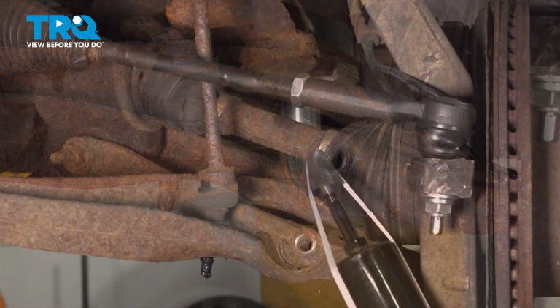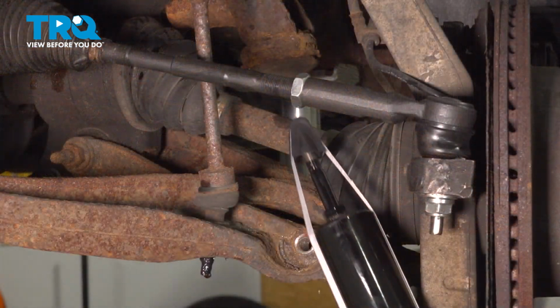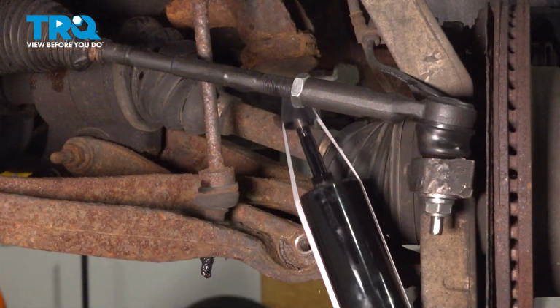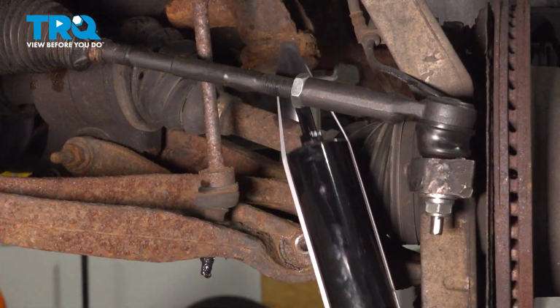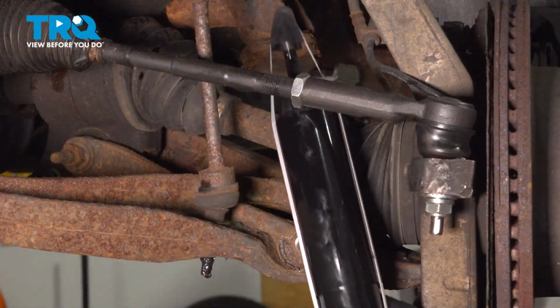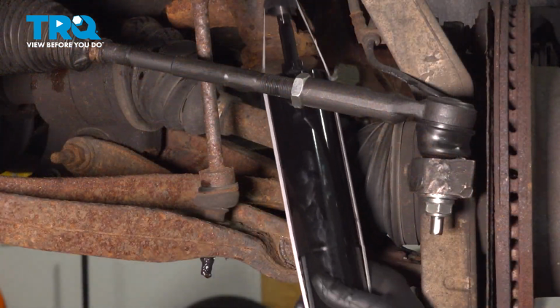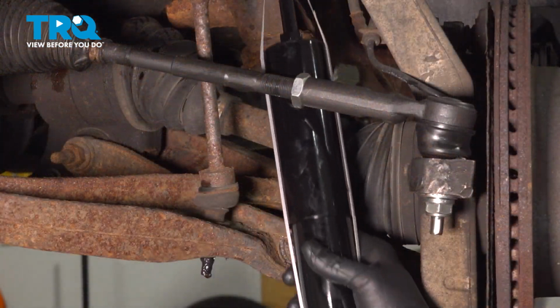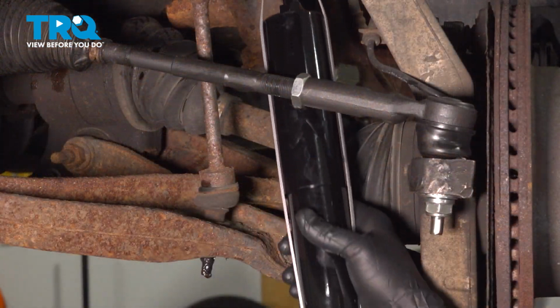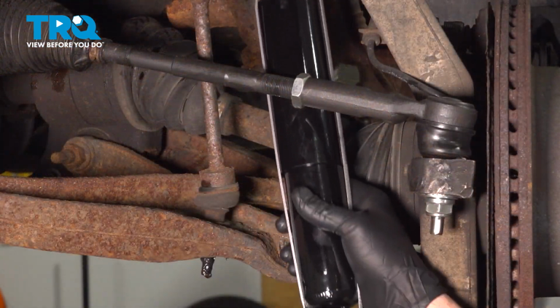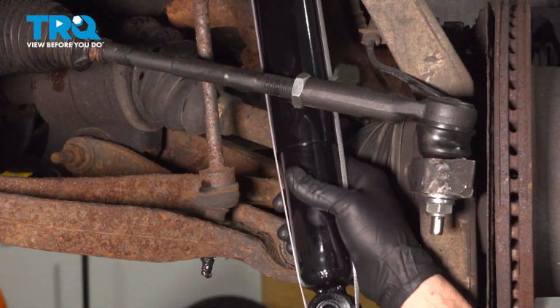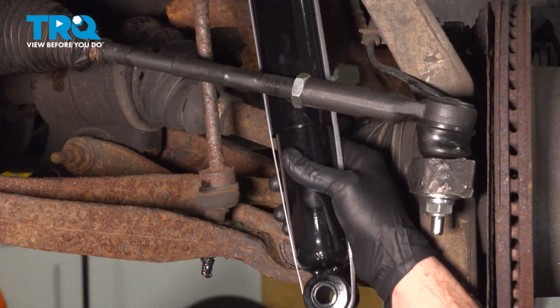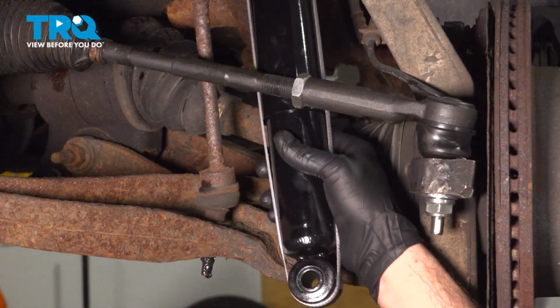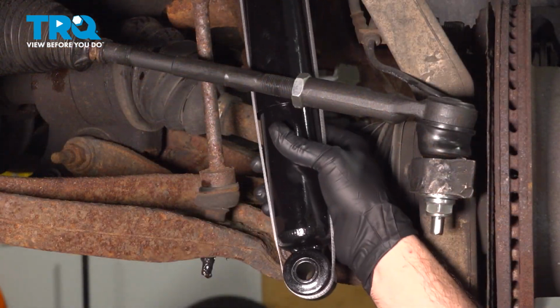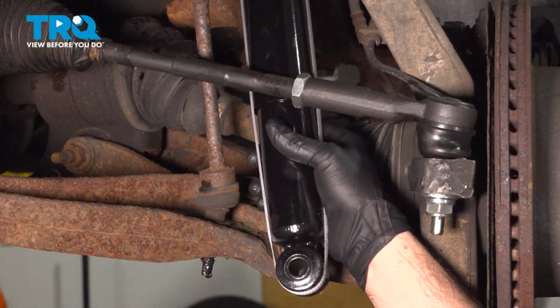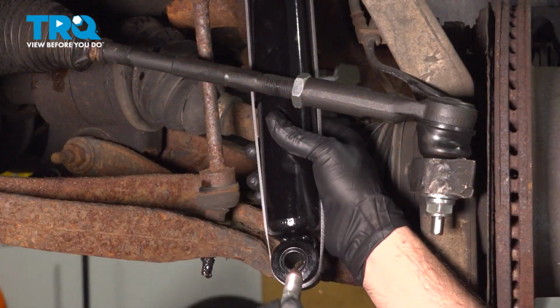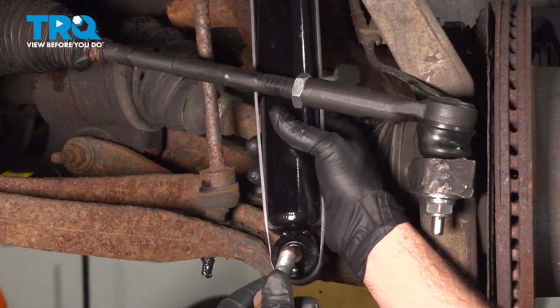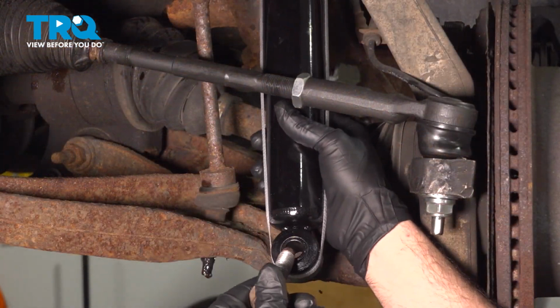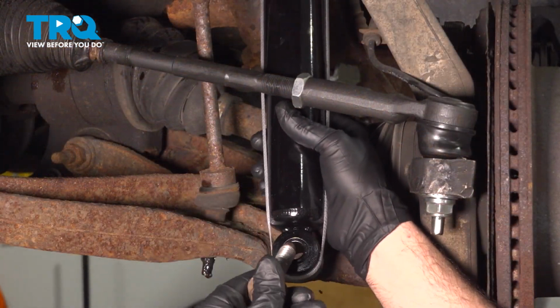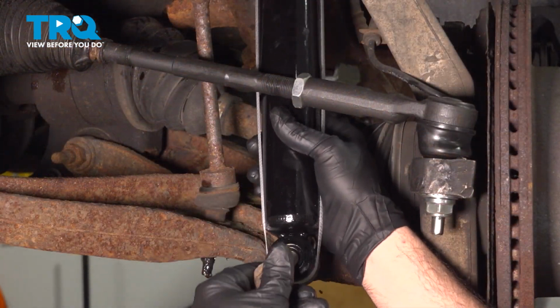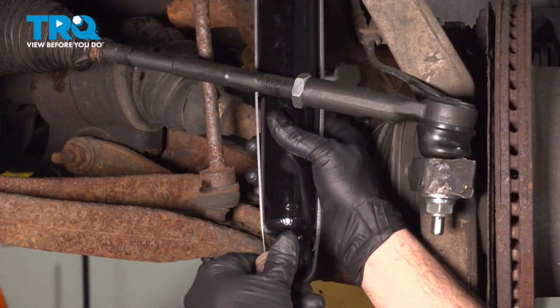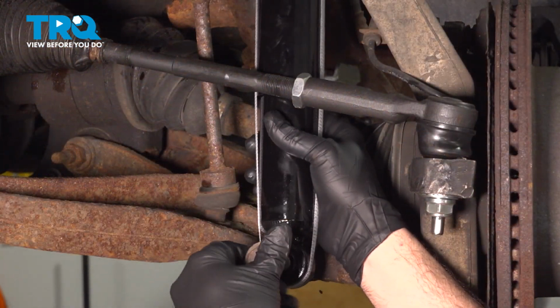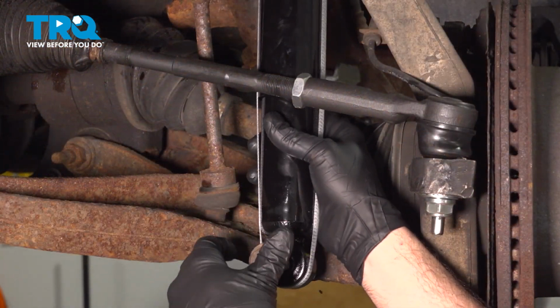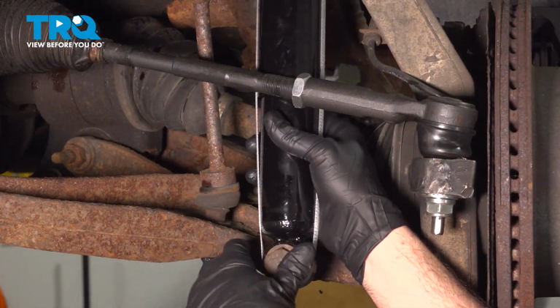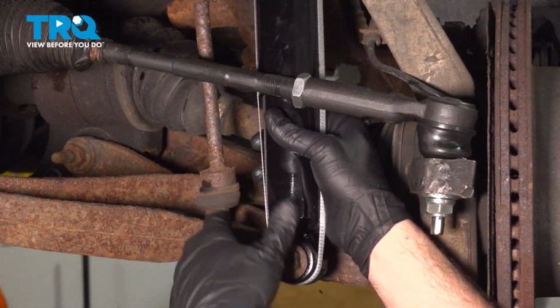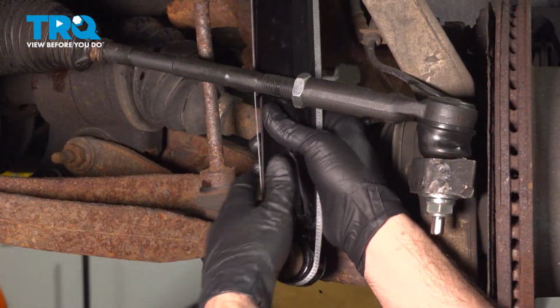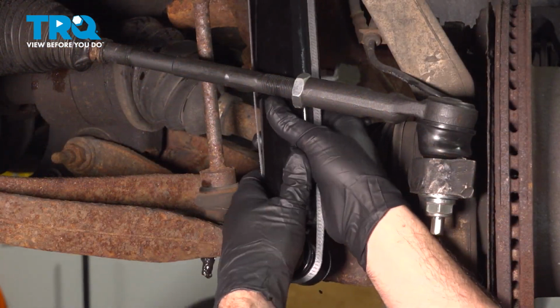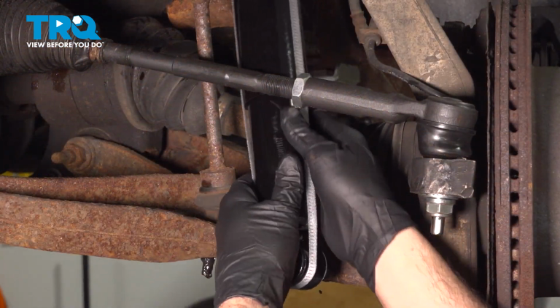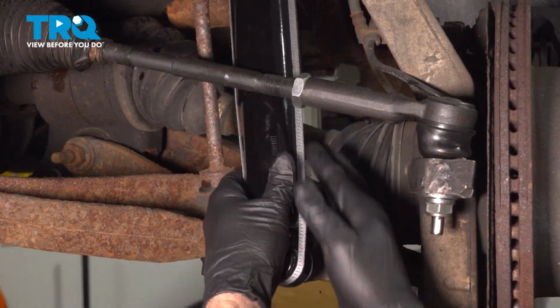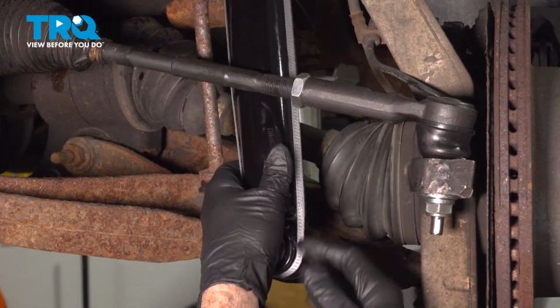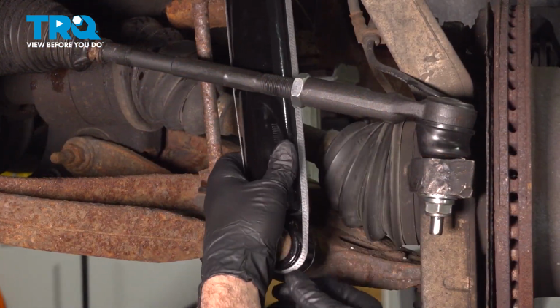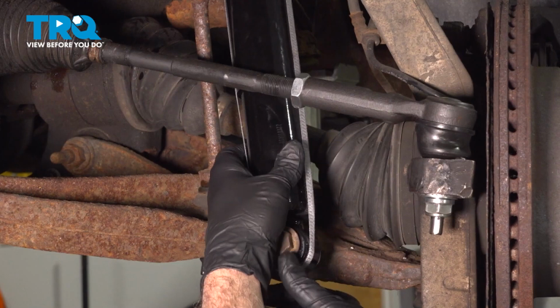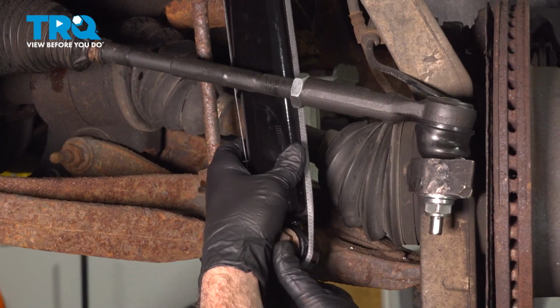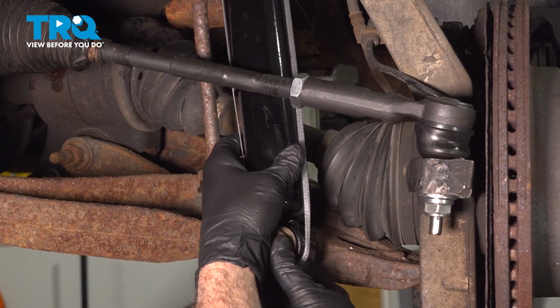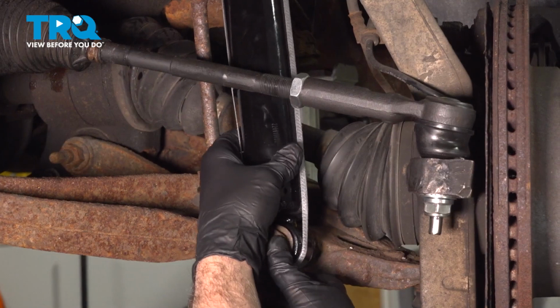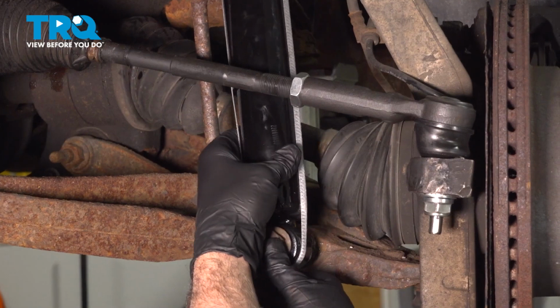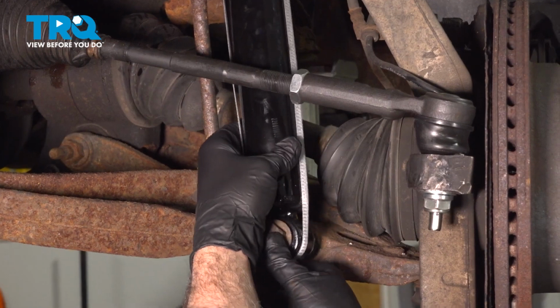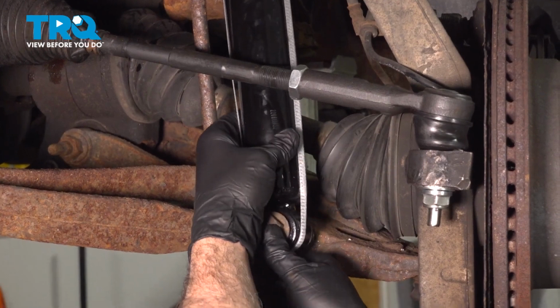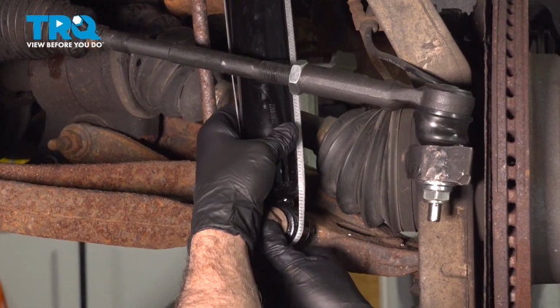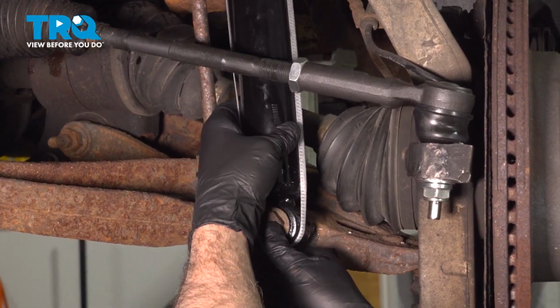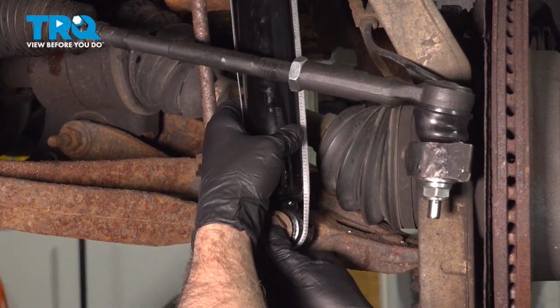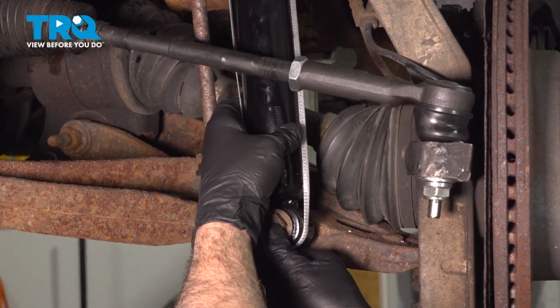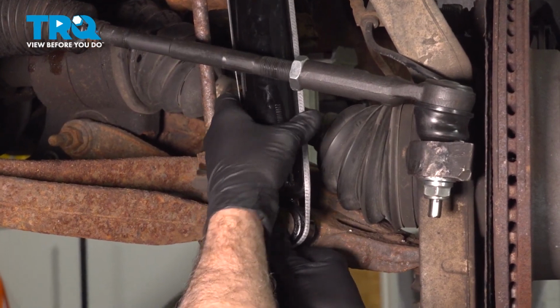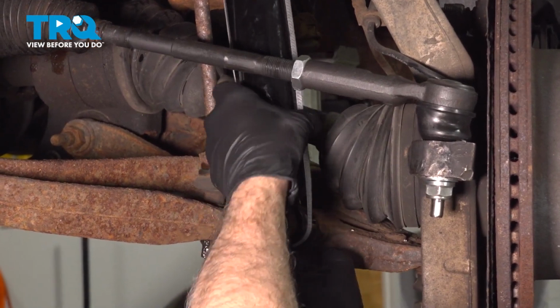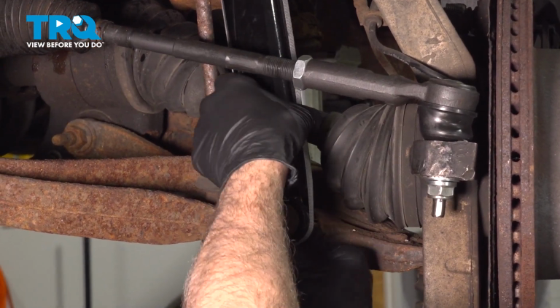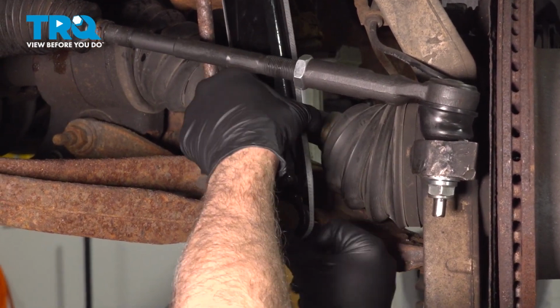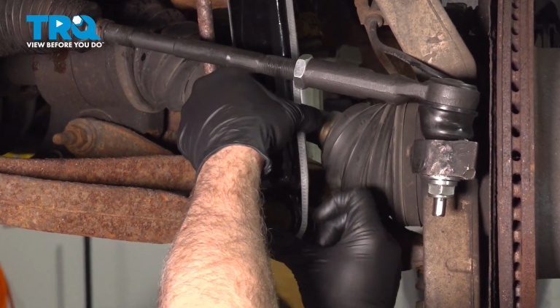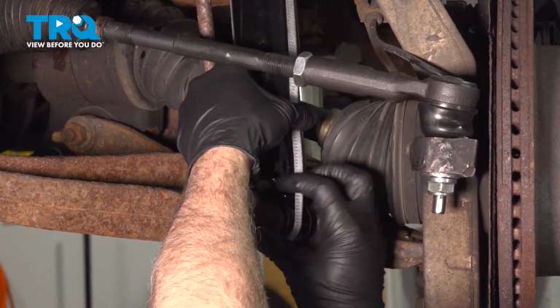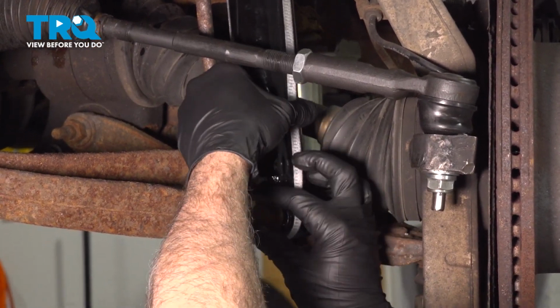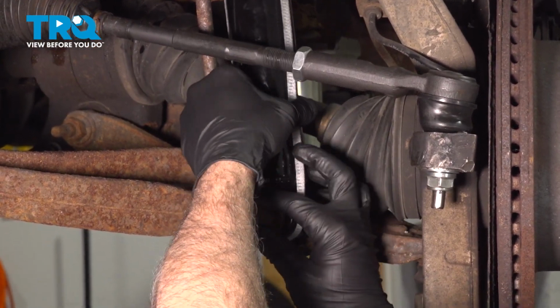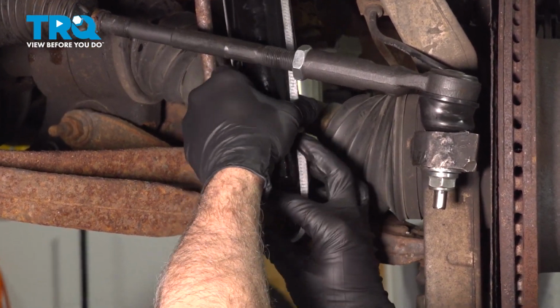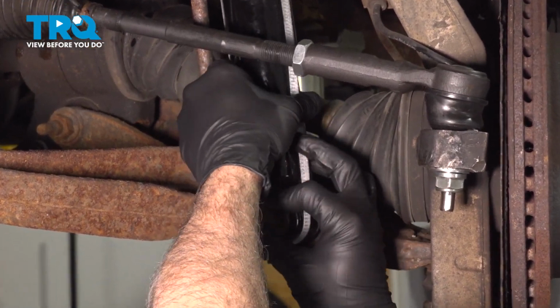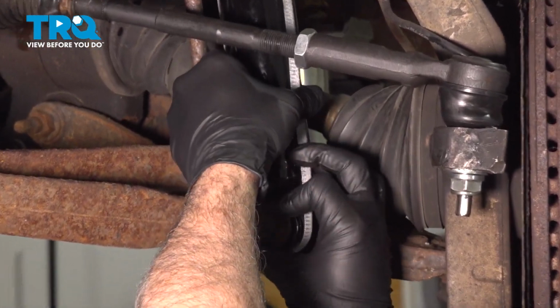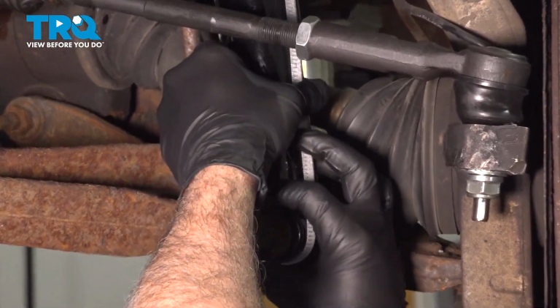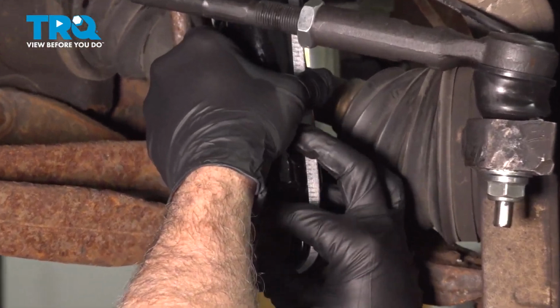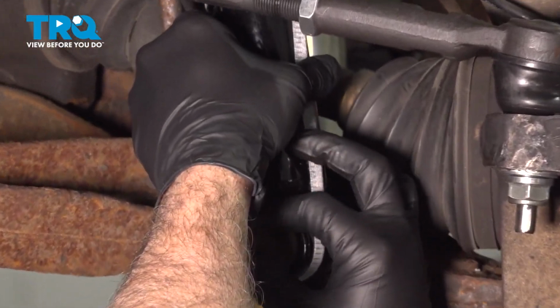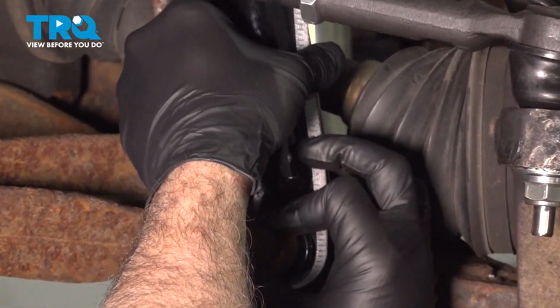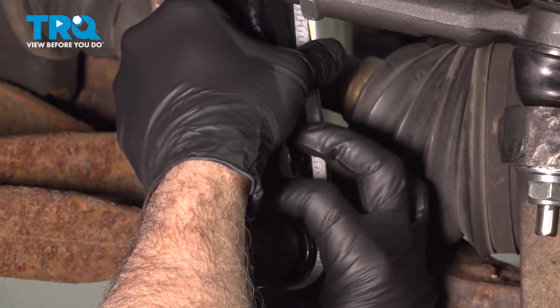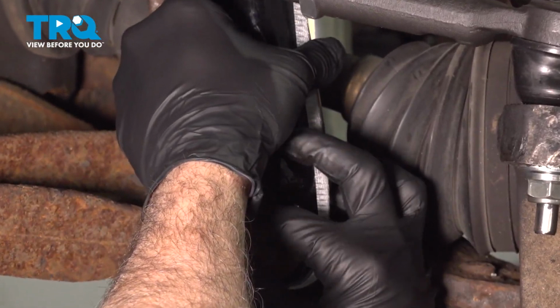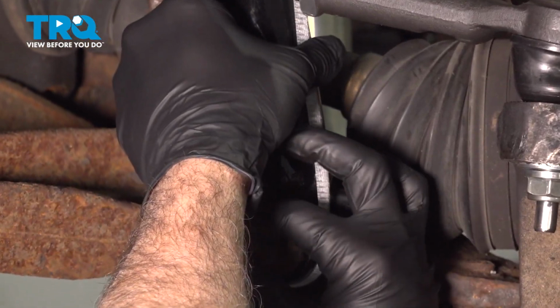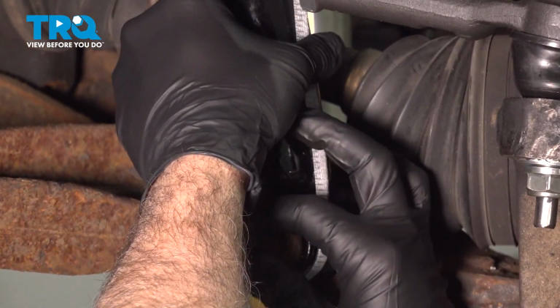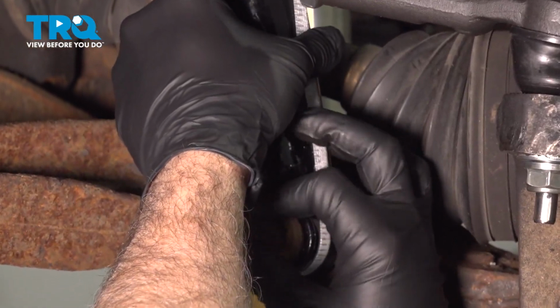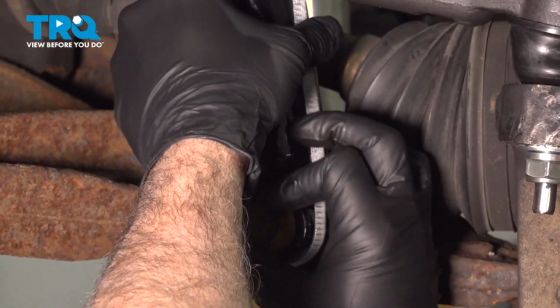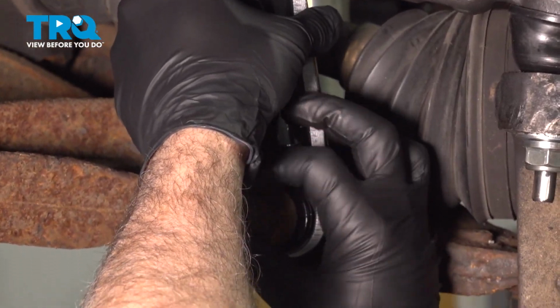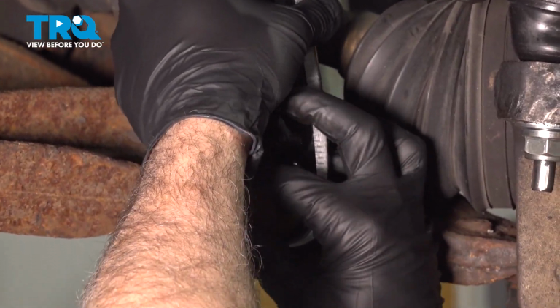Go ahead and feed the shock up into place. Grab your bolt and we'll get that threaded into the lower control arm.